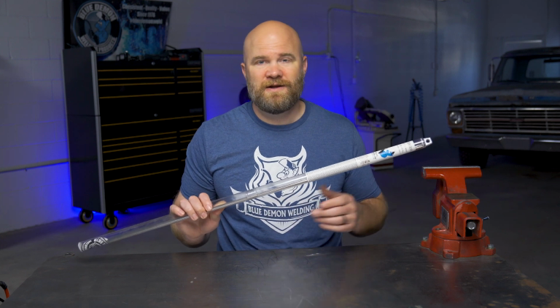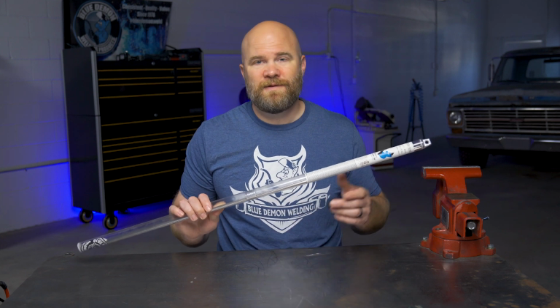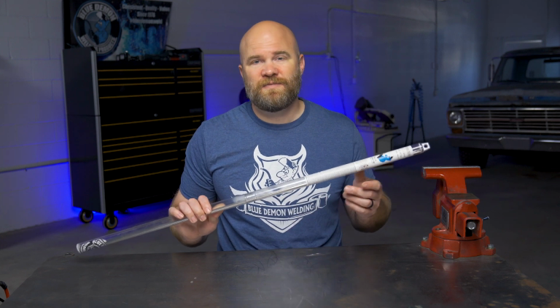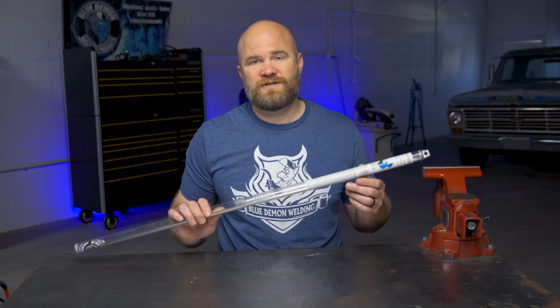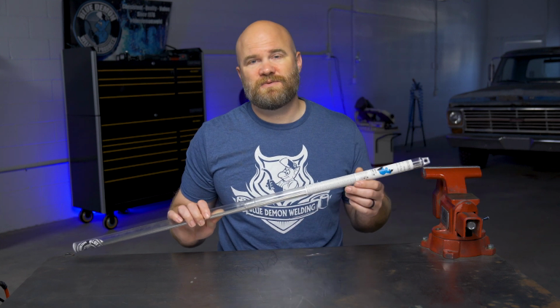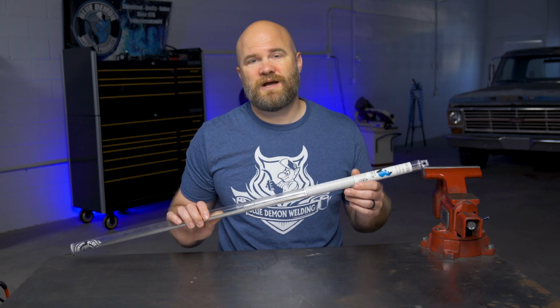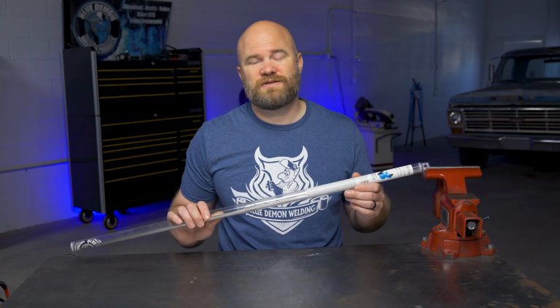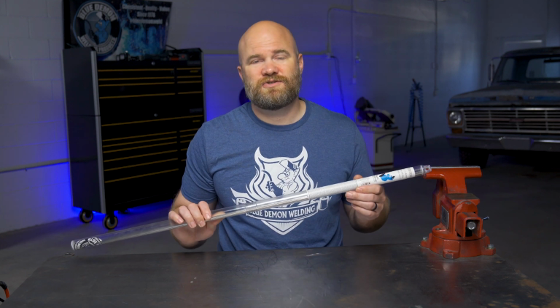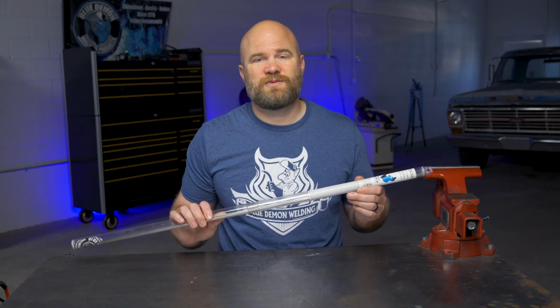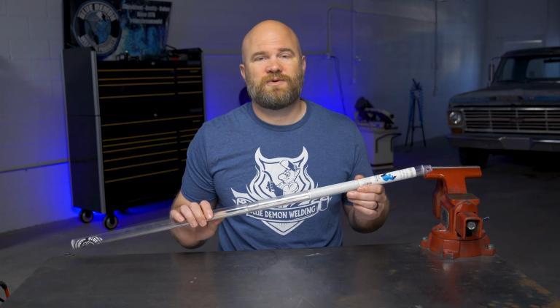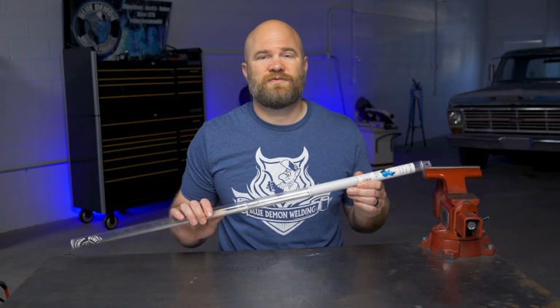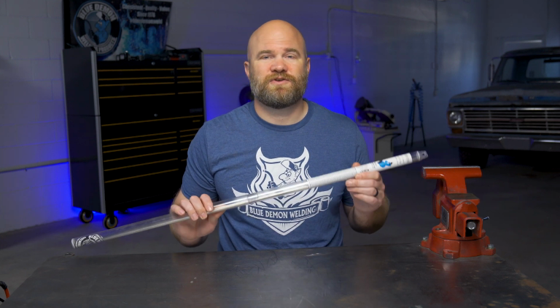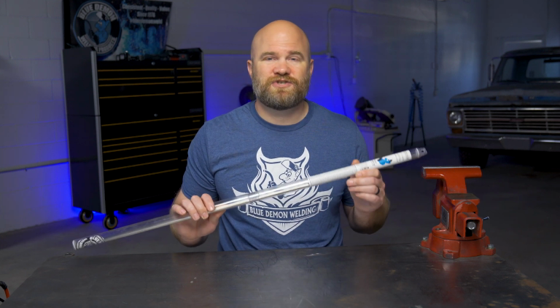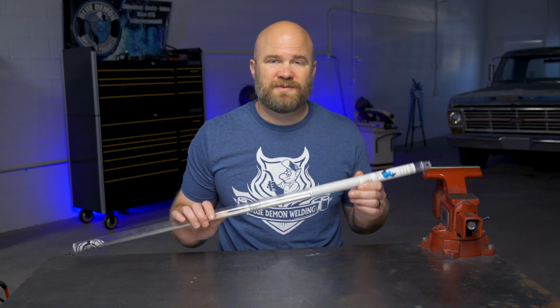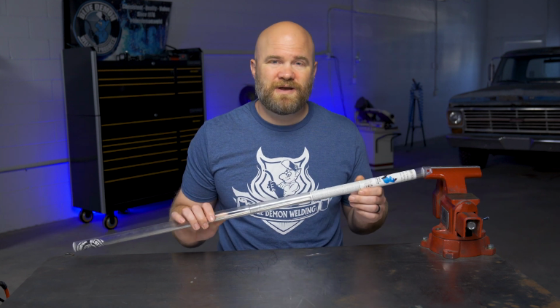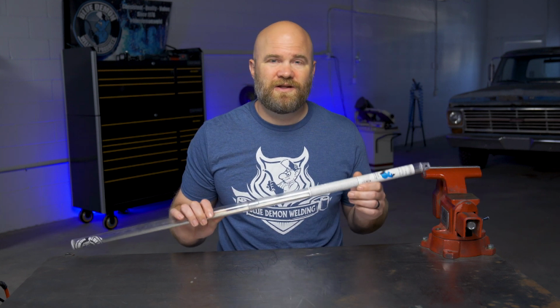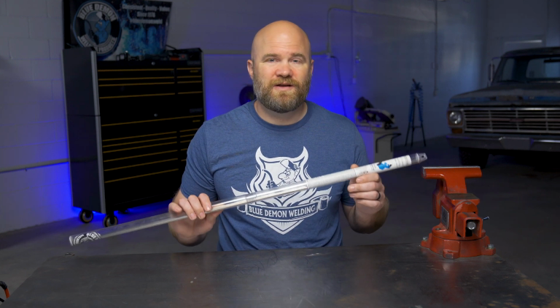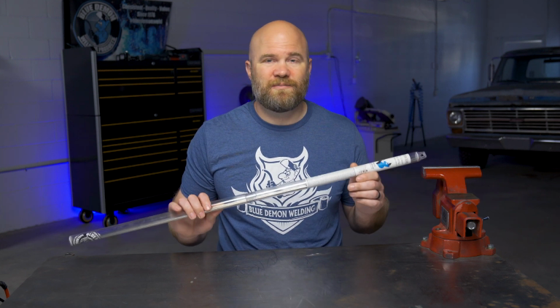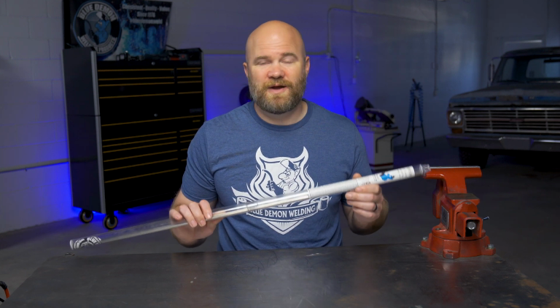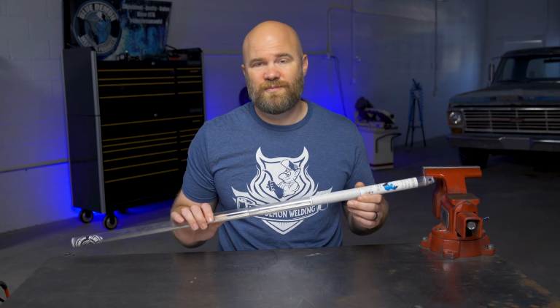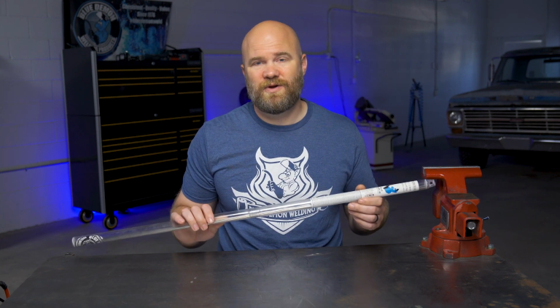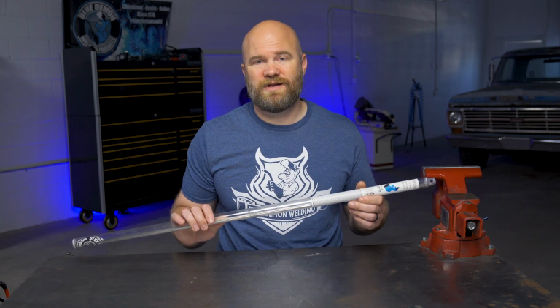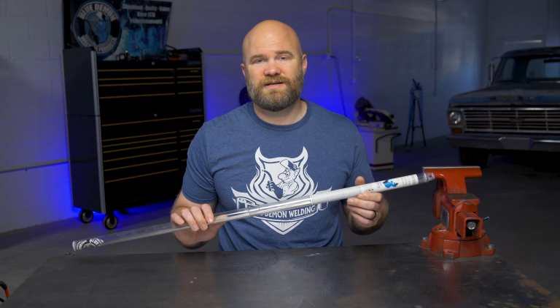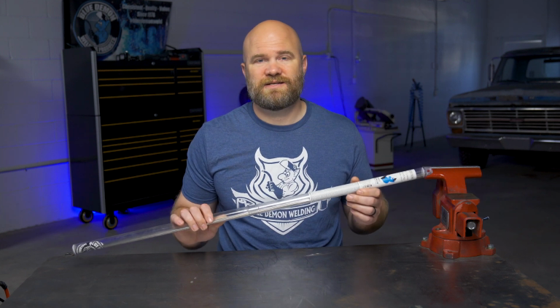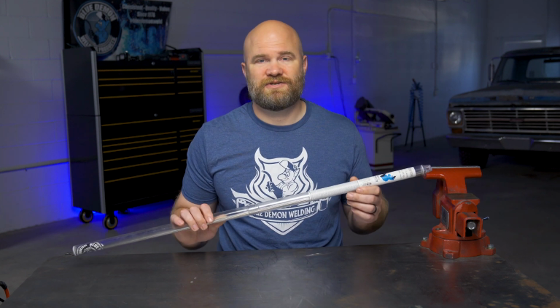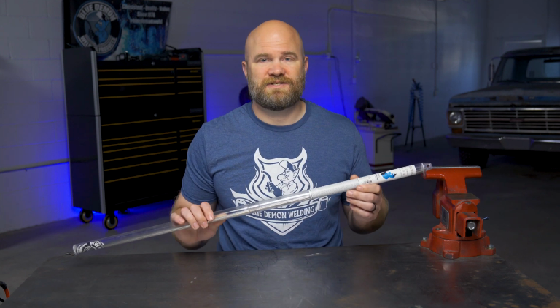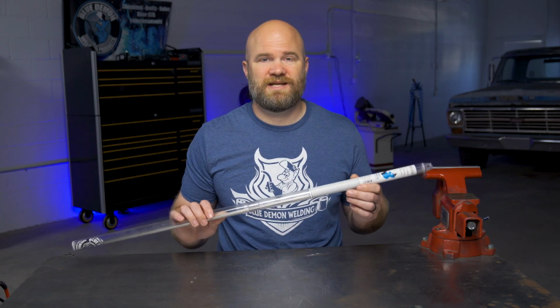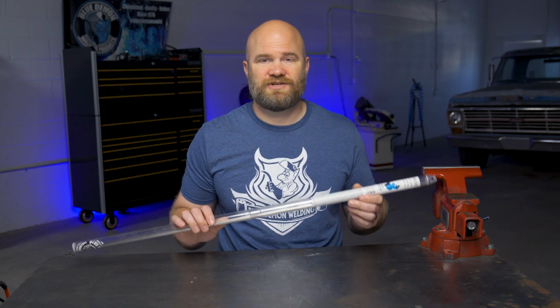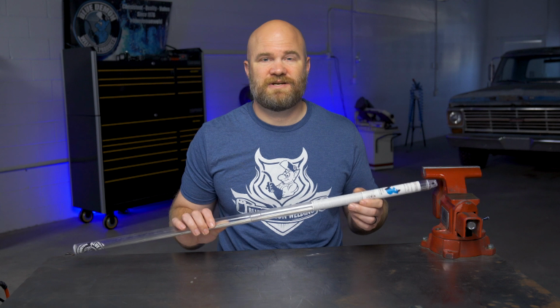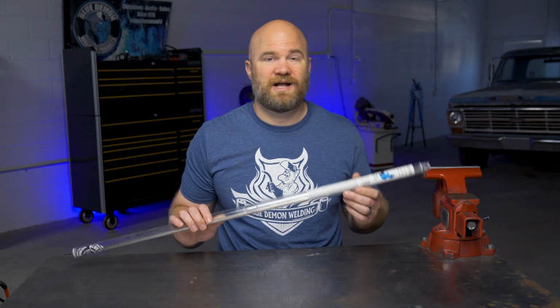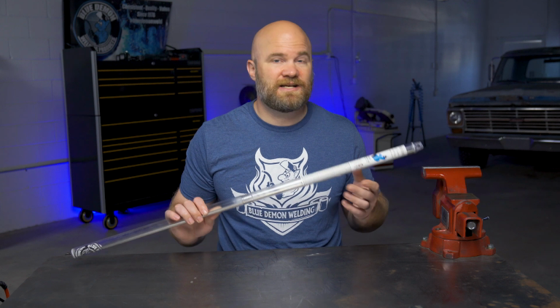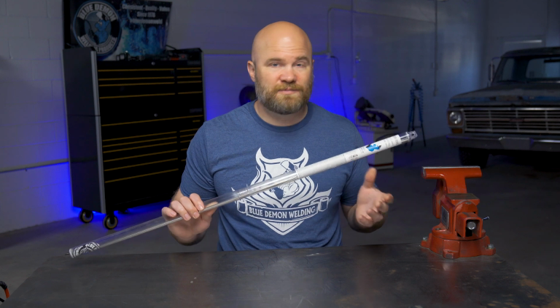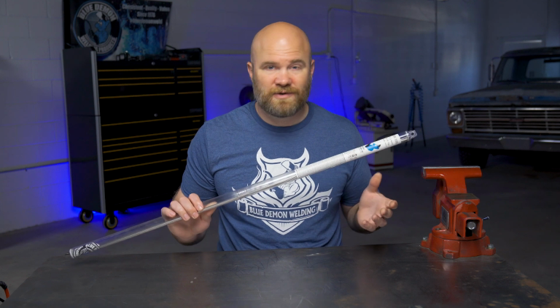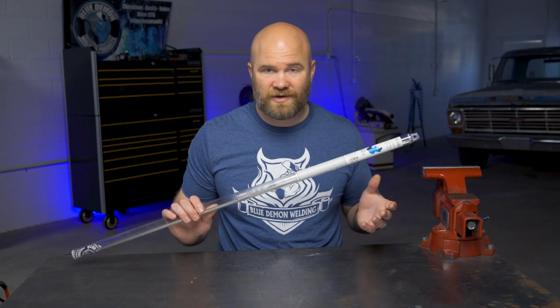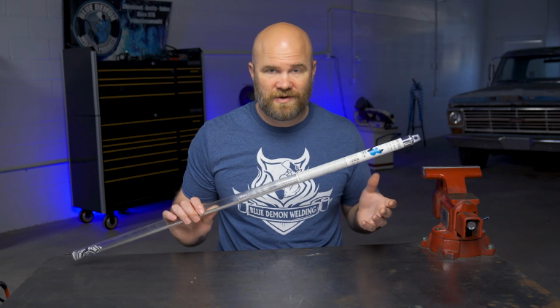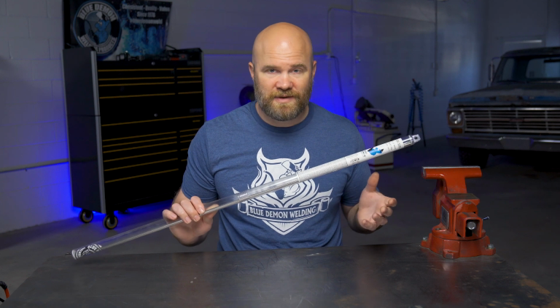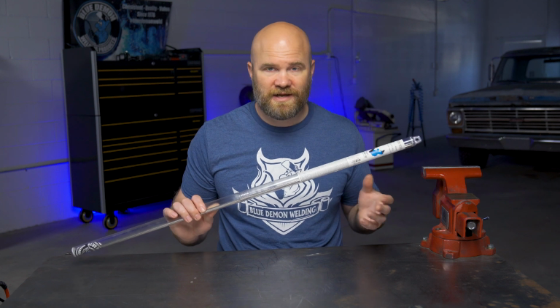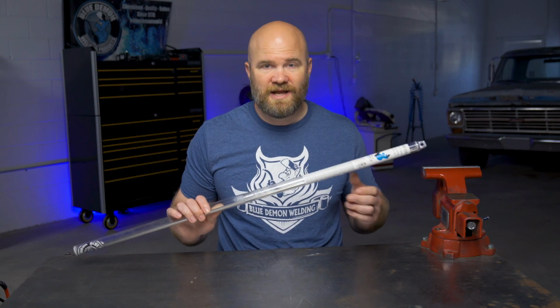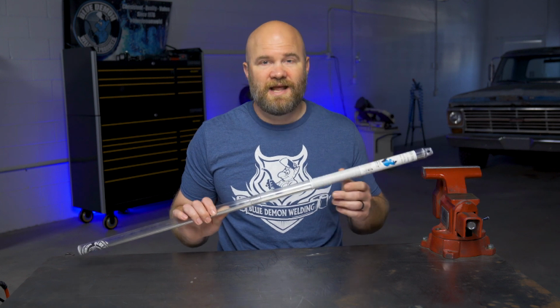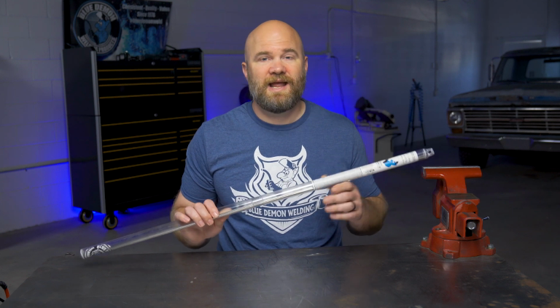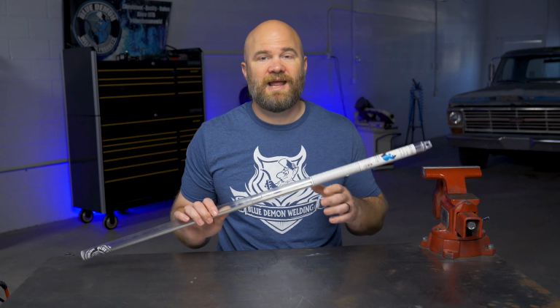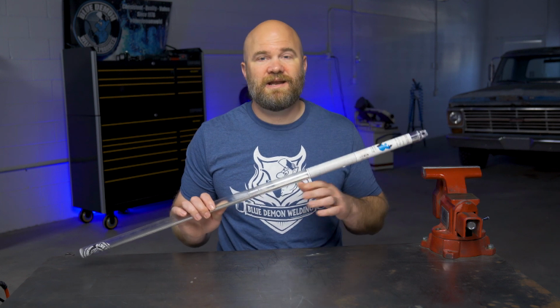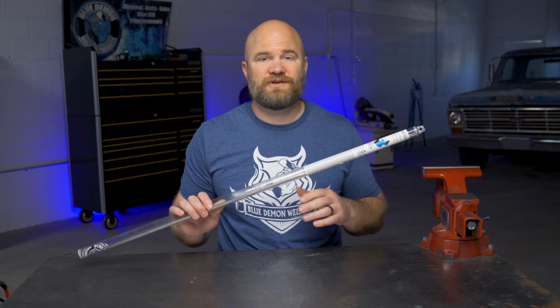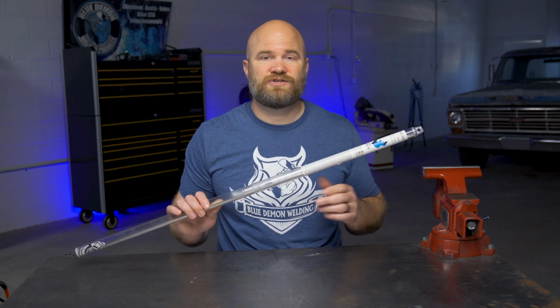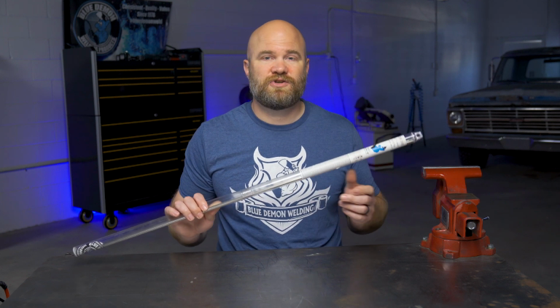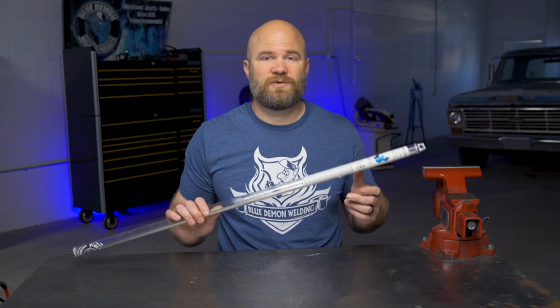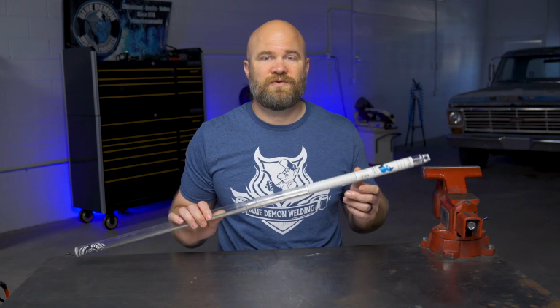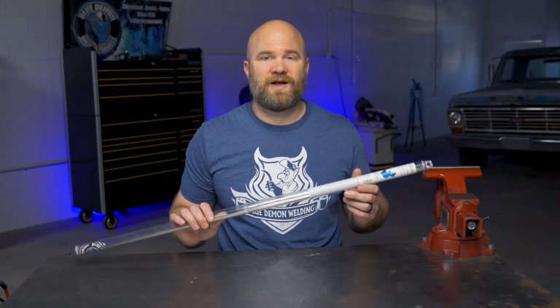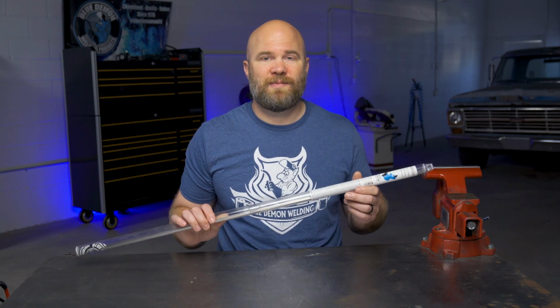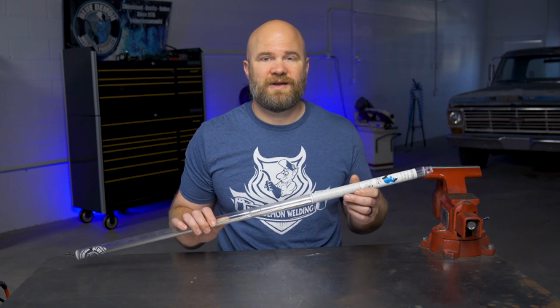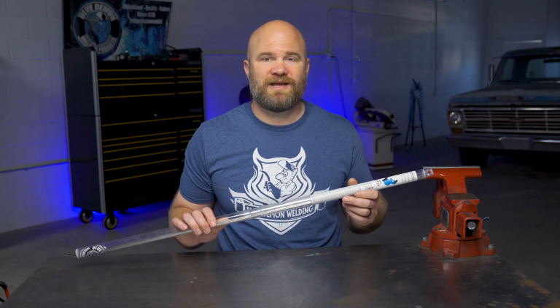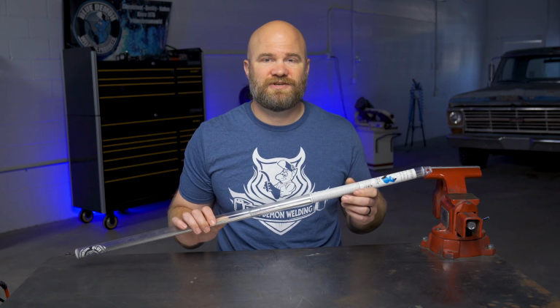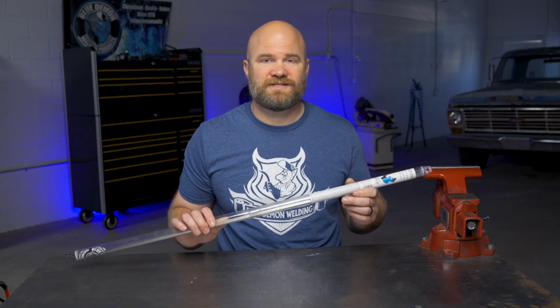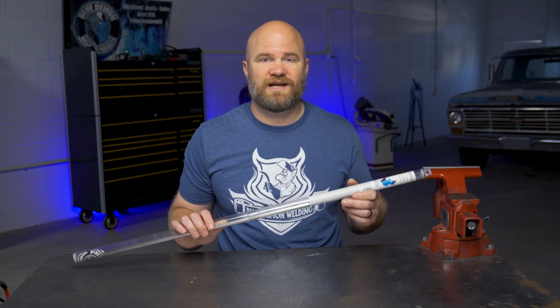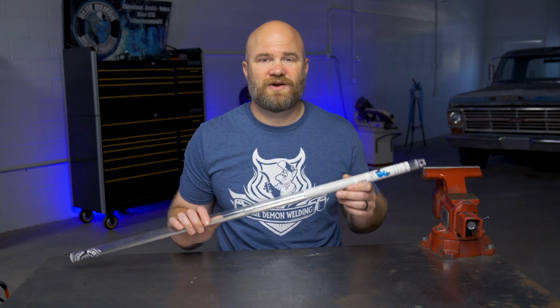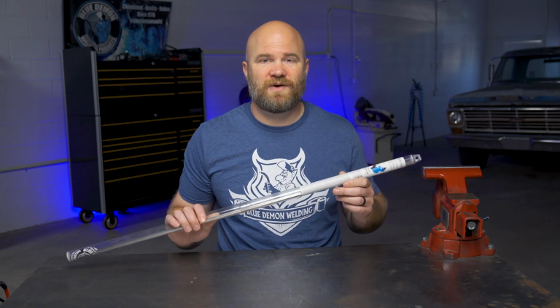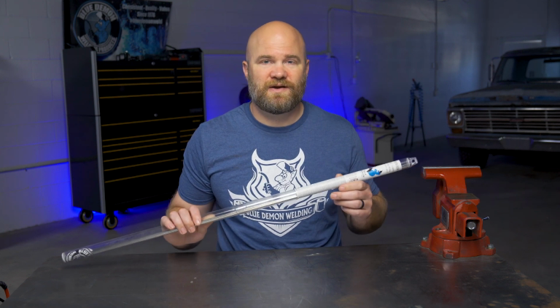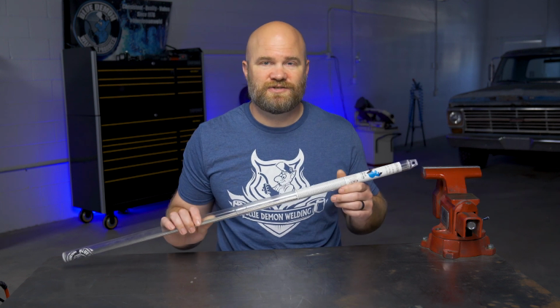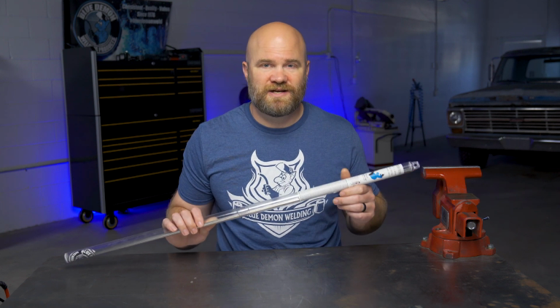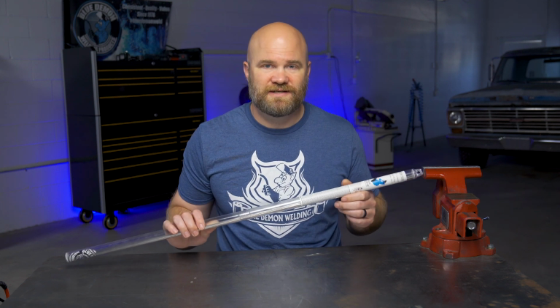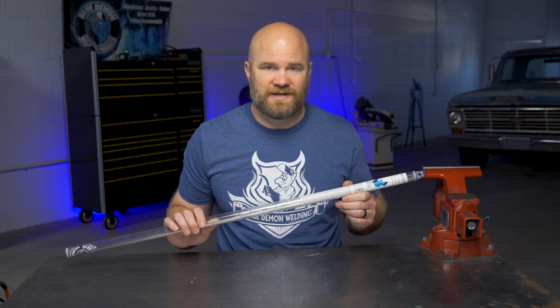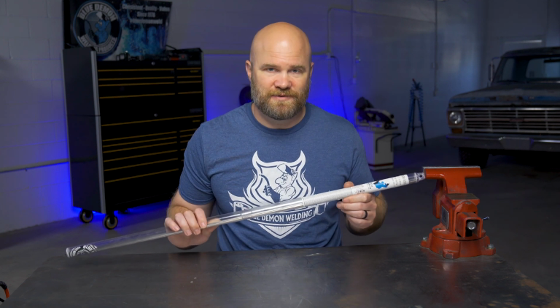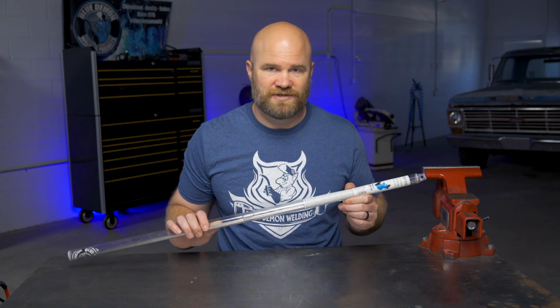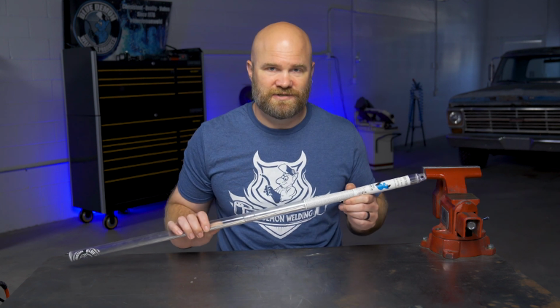This rod is suitable for sheet metal and pipe welding, such as kitchen and hospital equipment, and is suitable for applications at cryogenic temperatures.